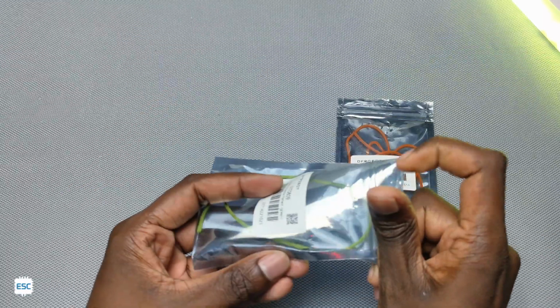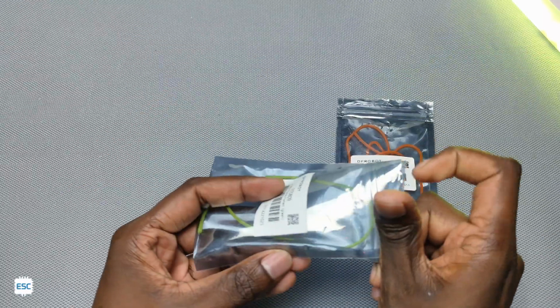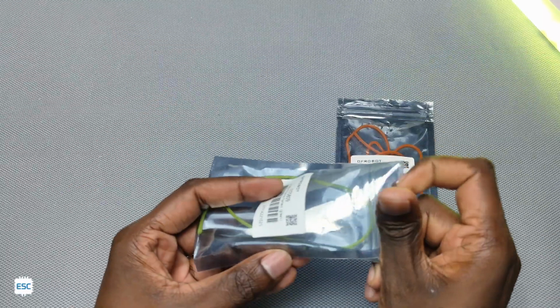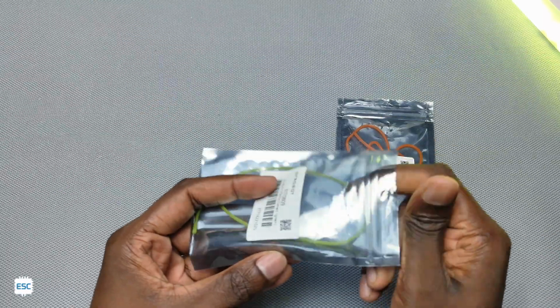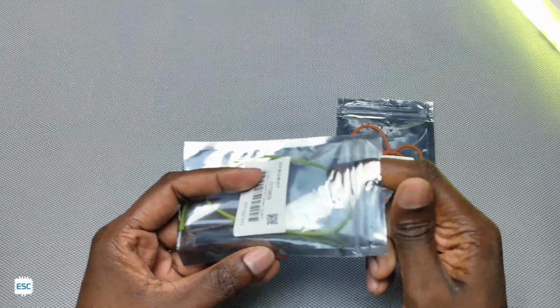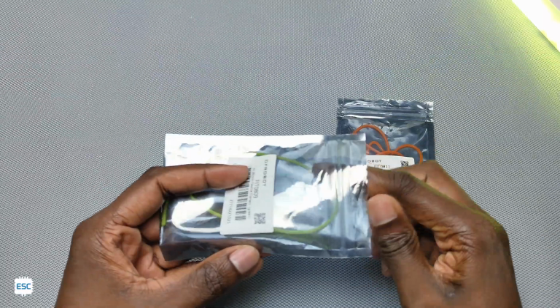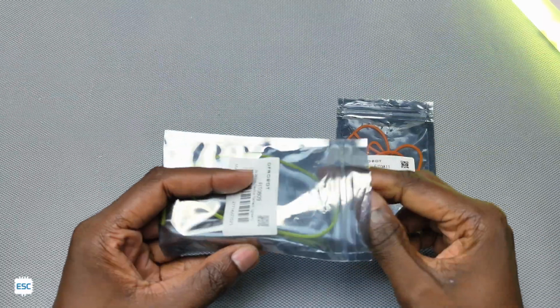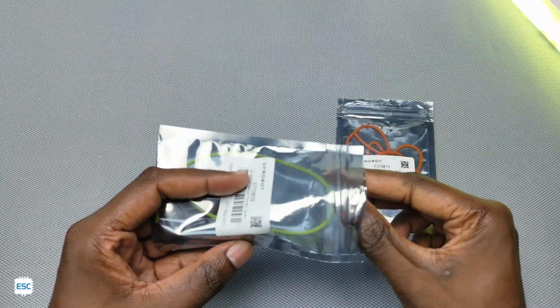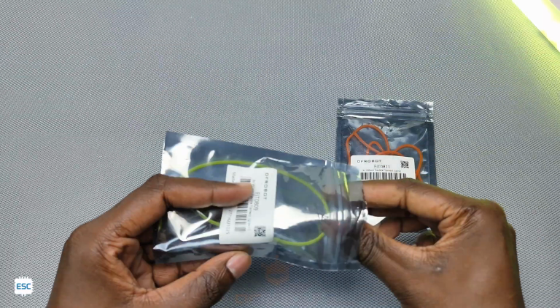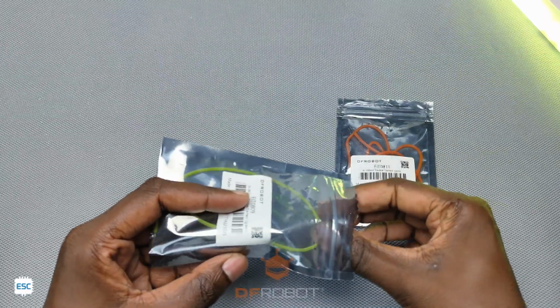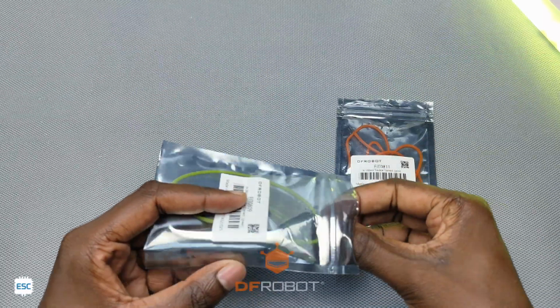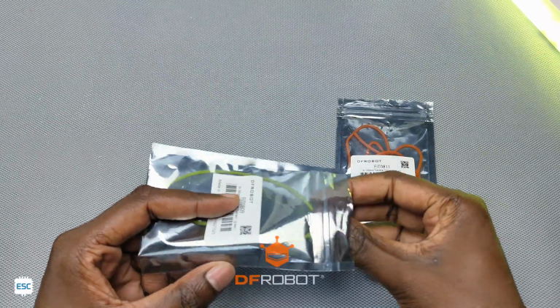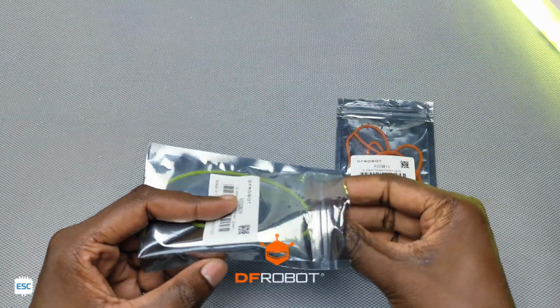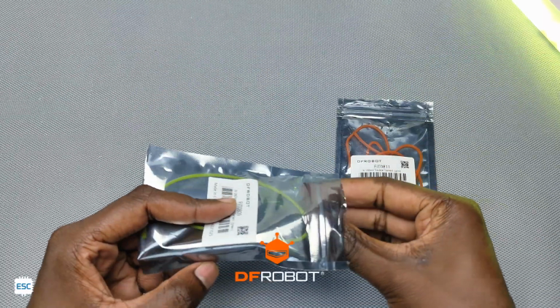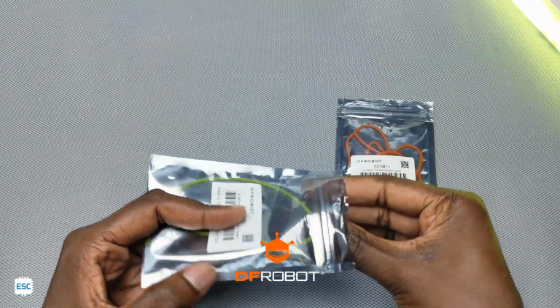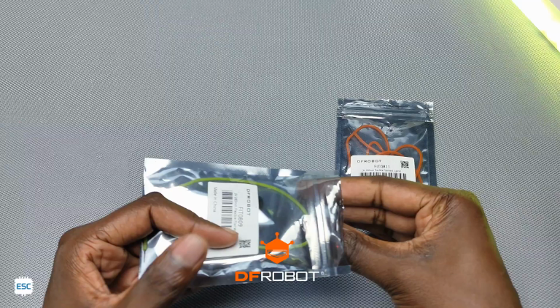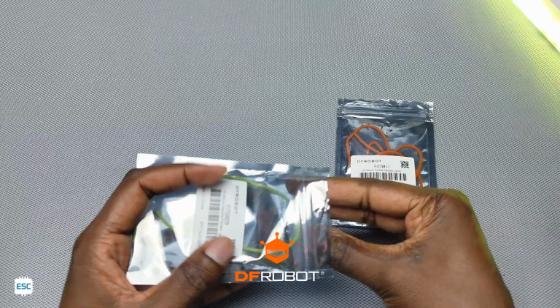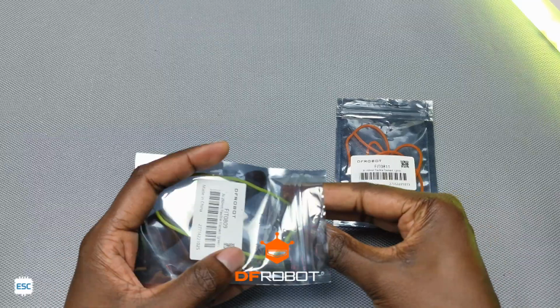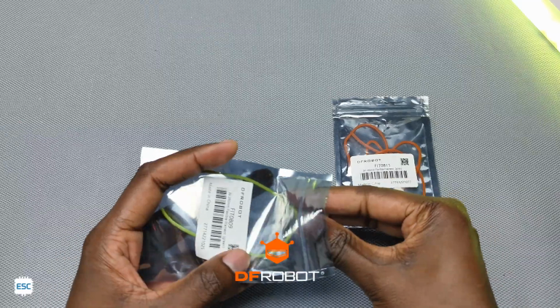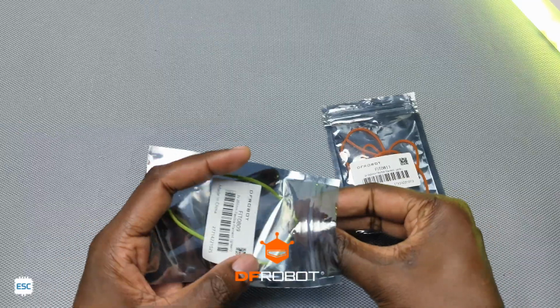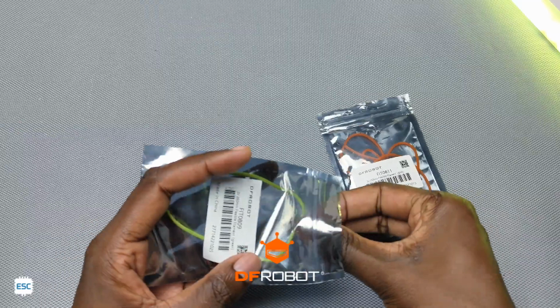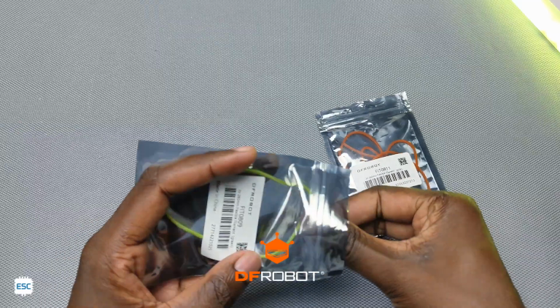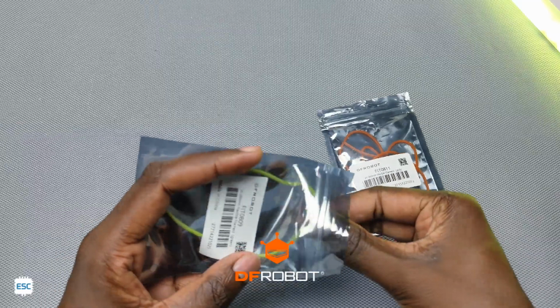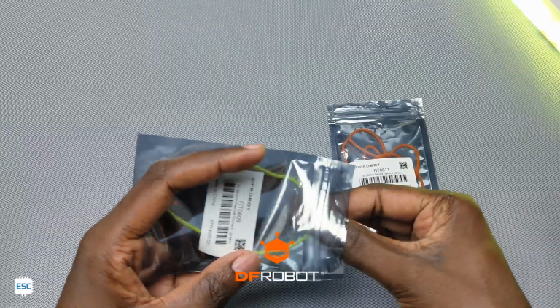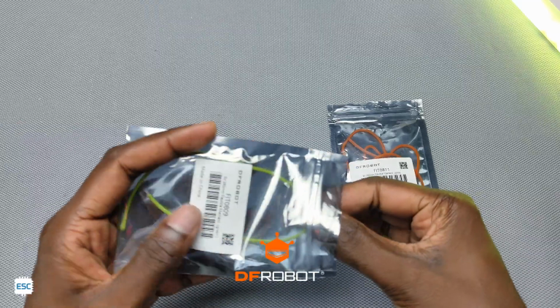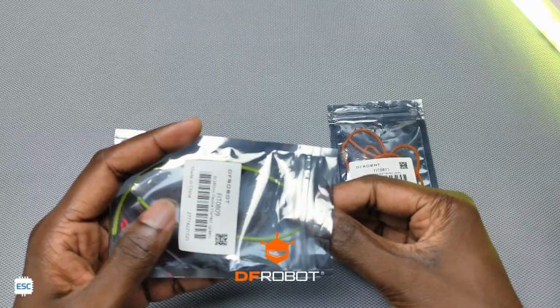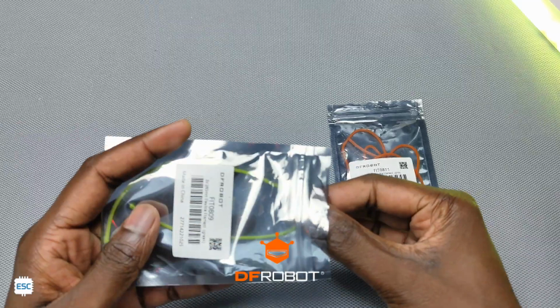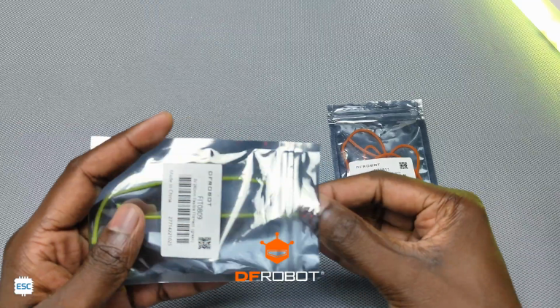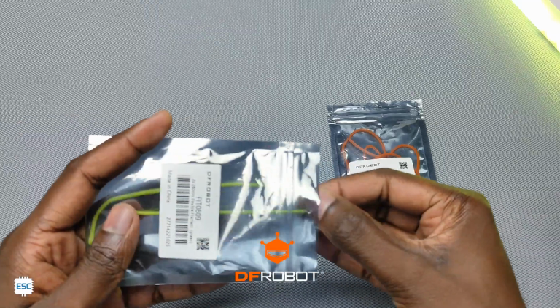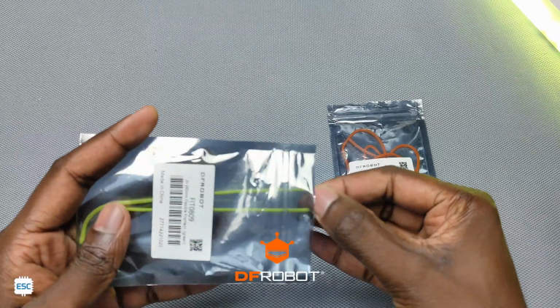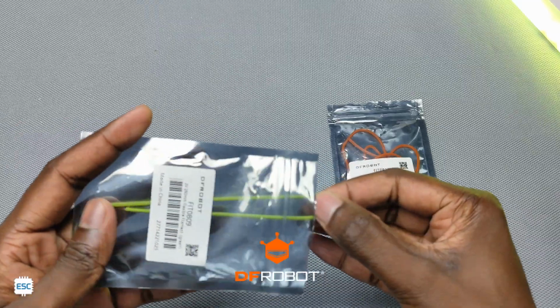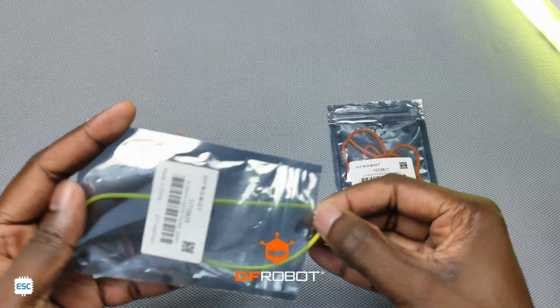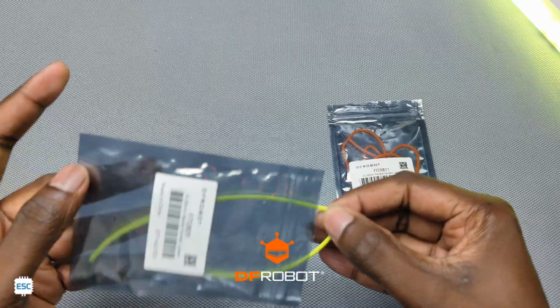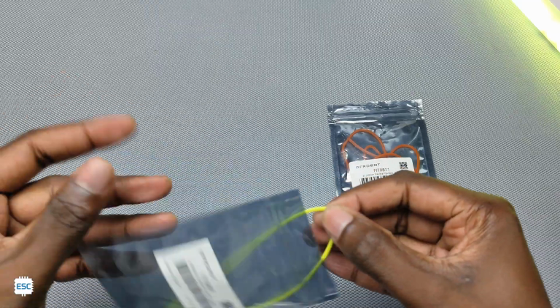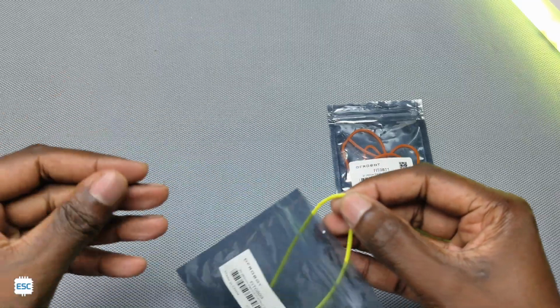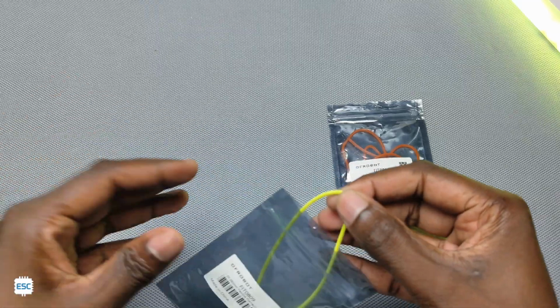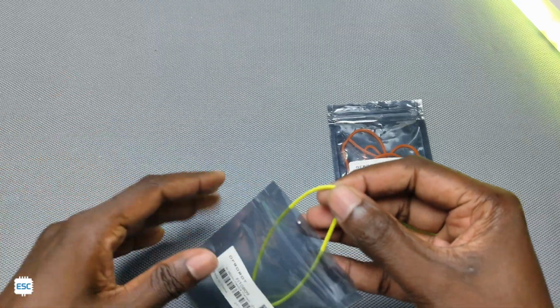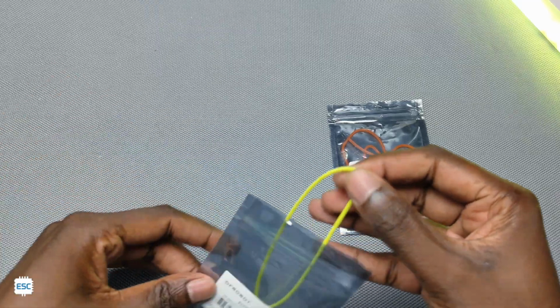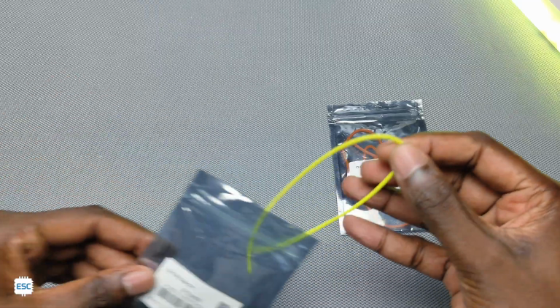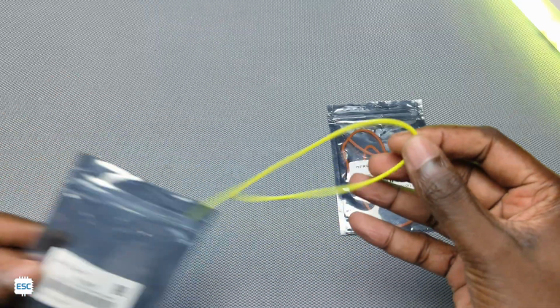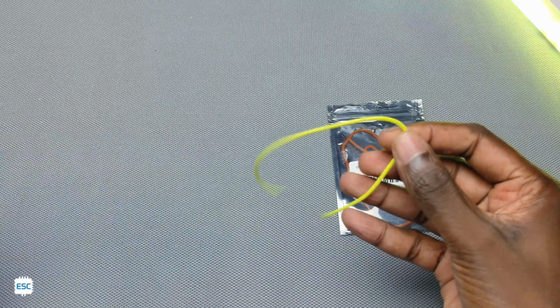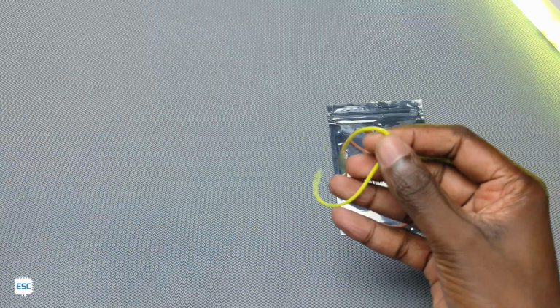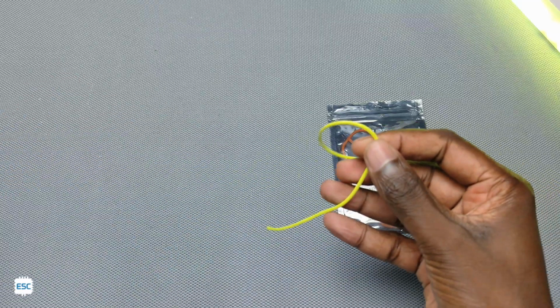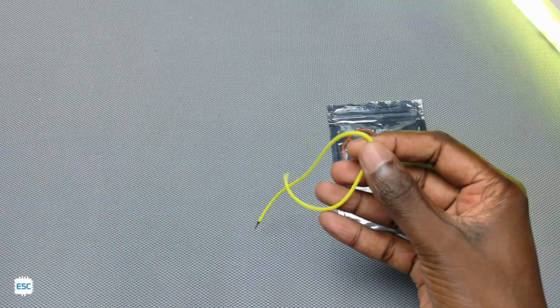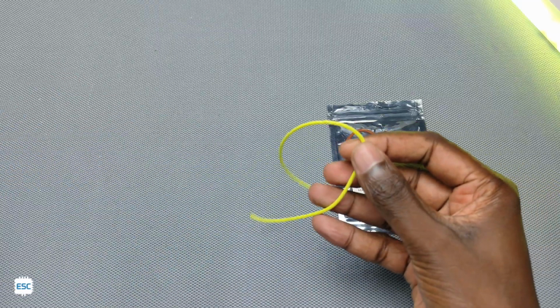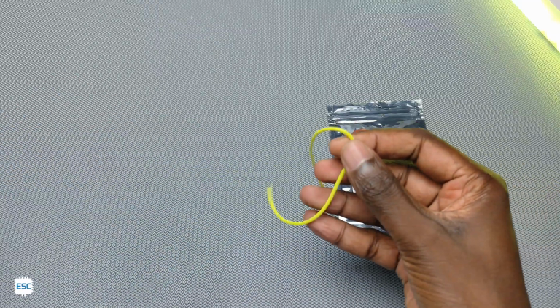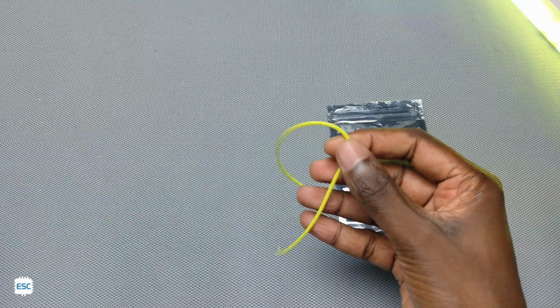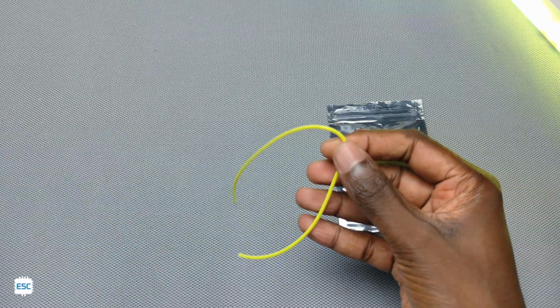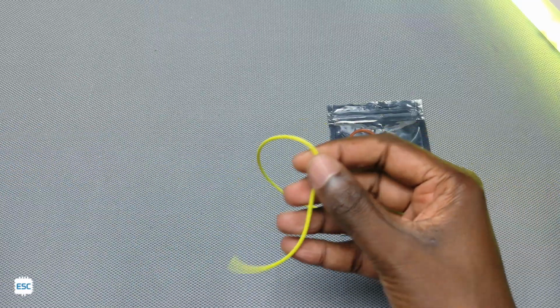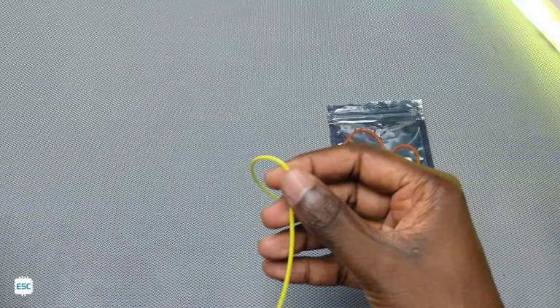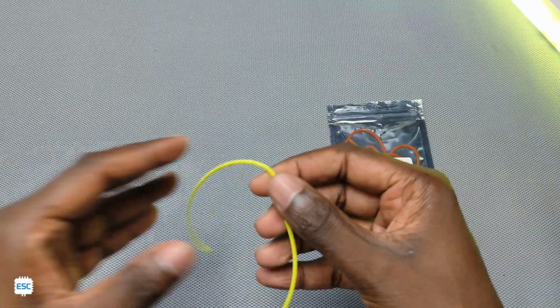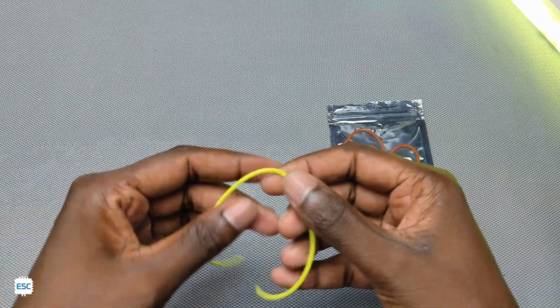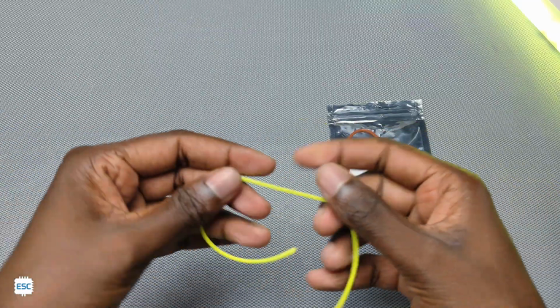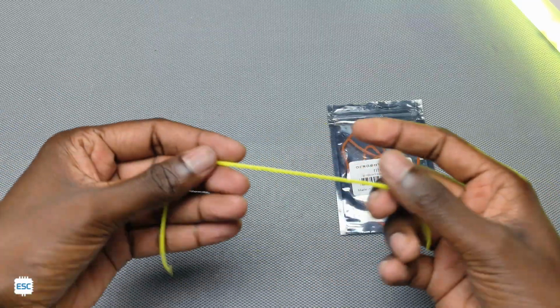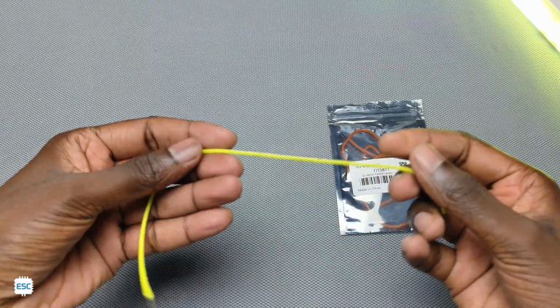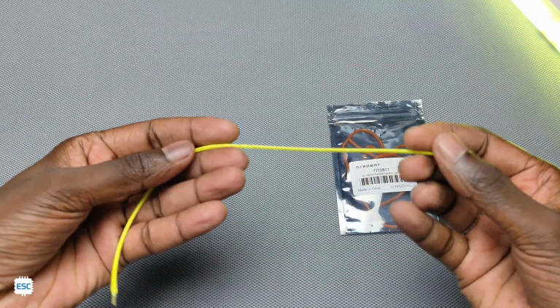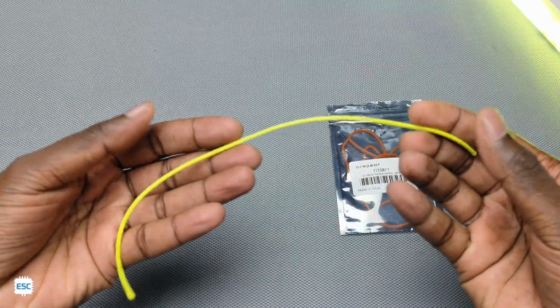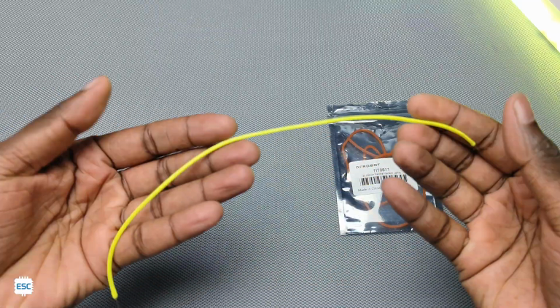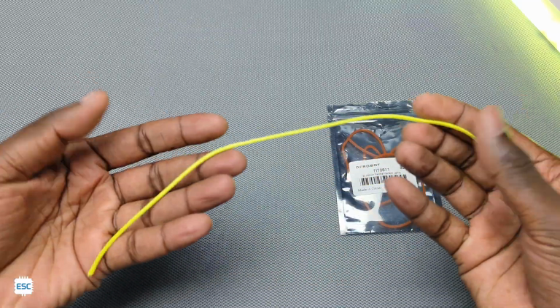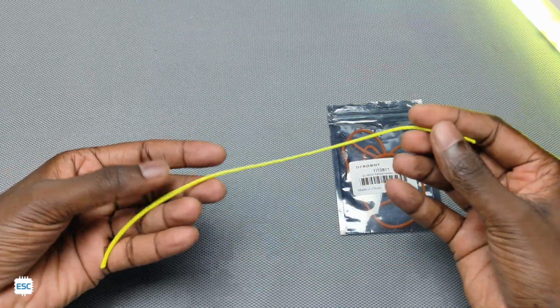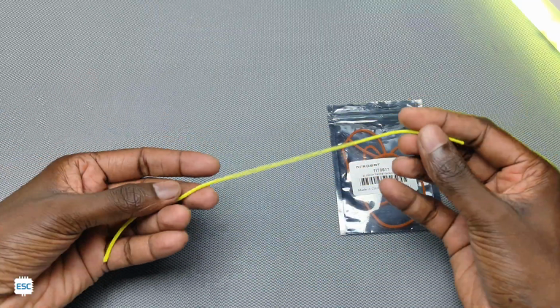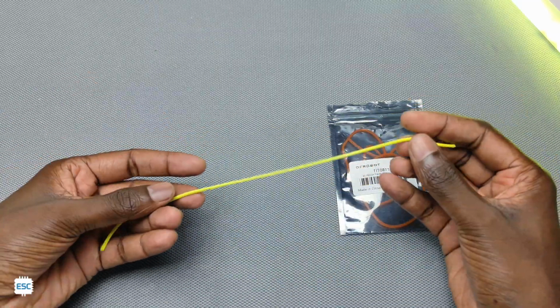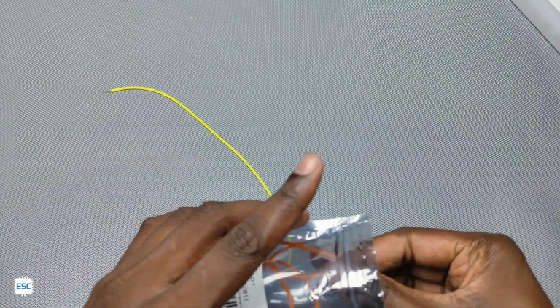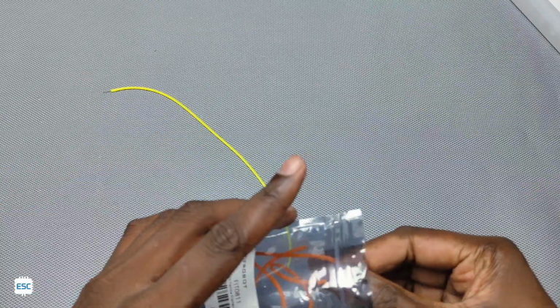I got this LED from dfrobot.com. This comes as a pack of 5 LED strips. Here I have yellow and pink.